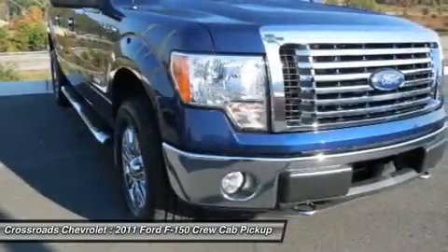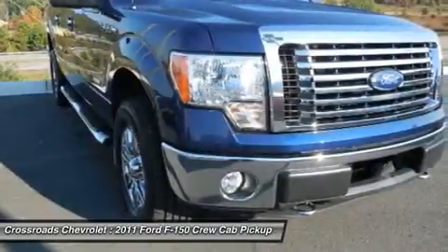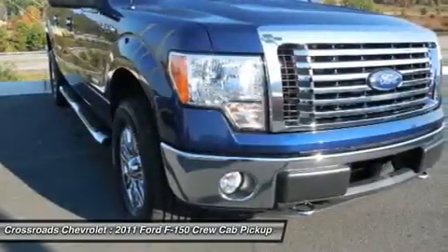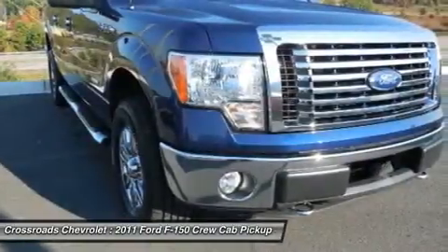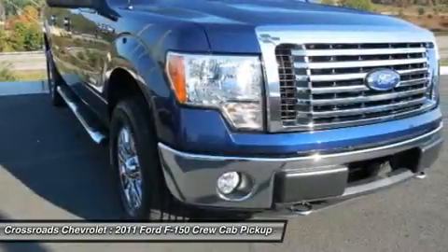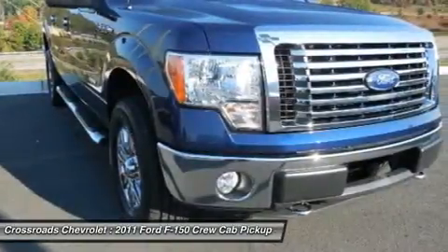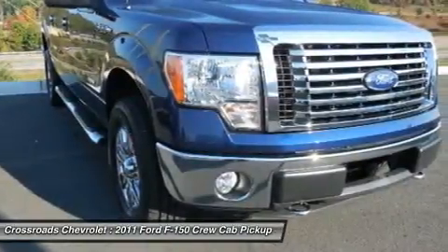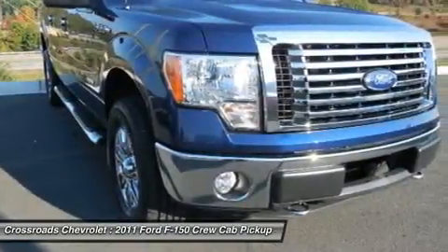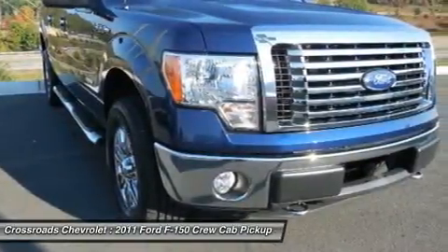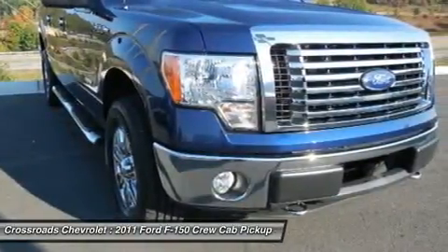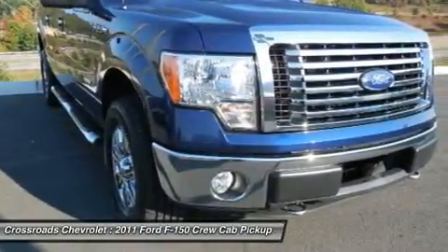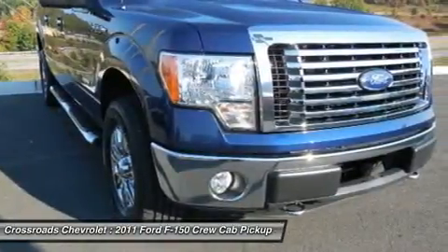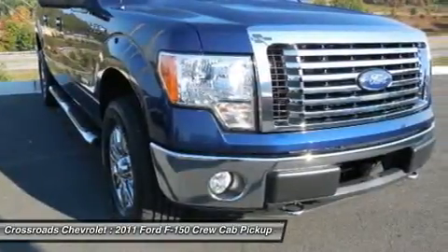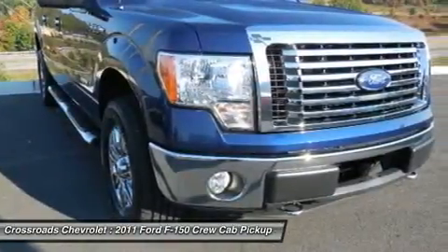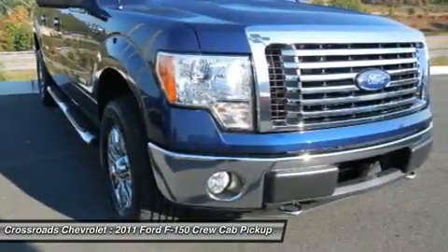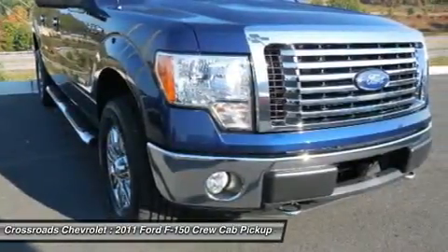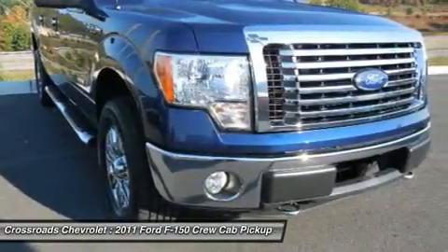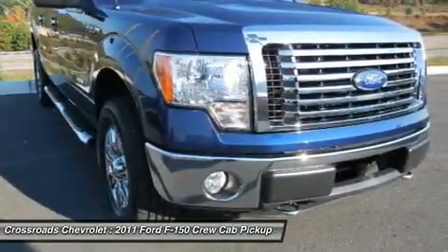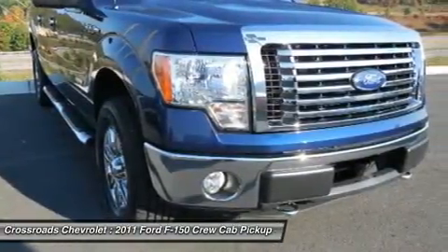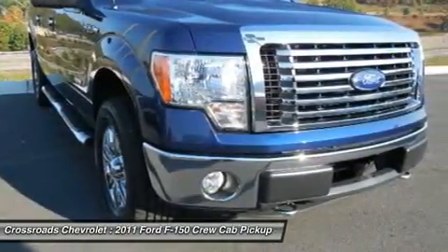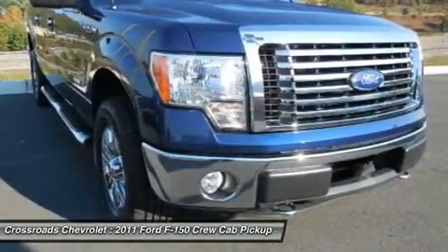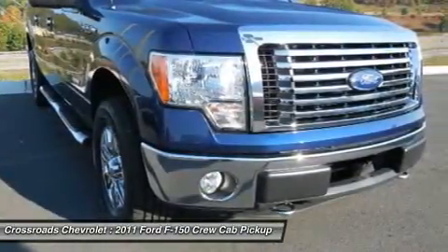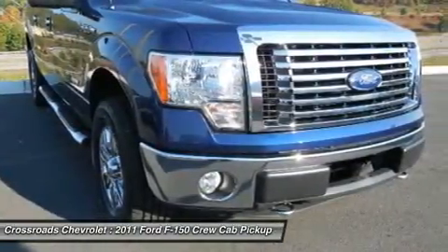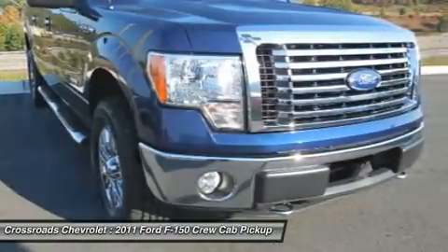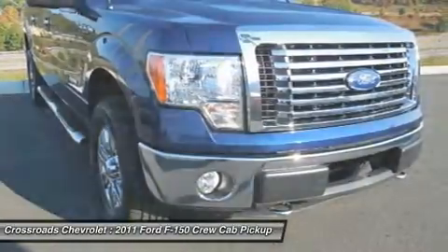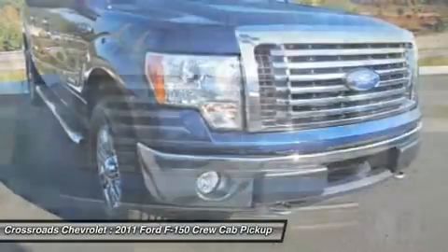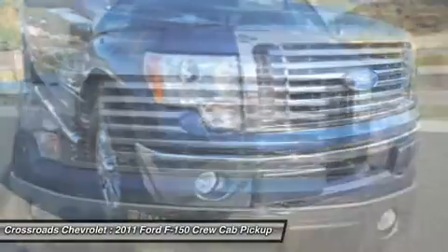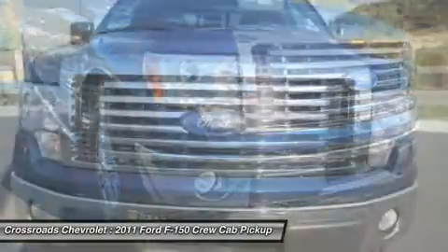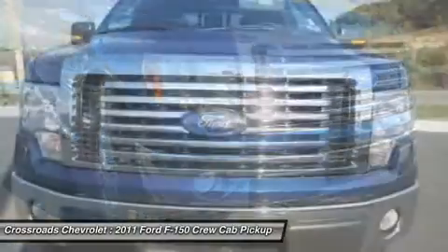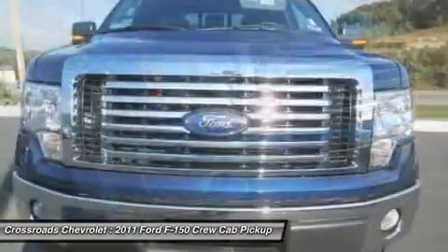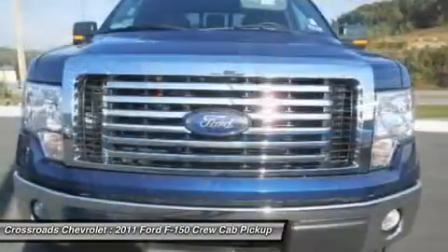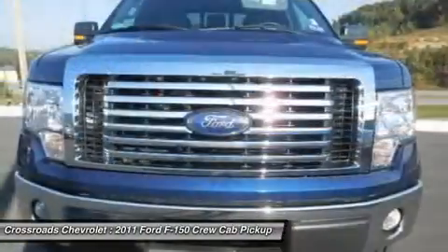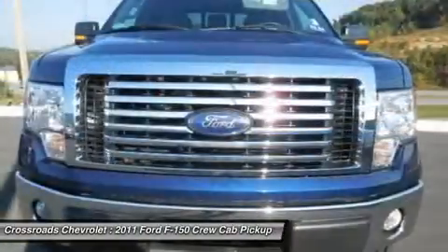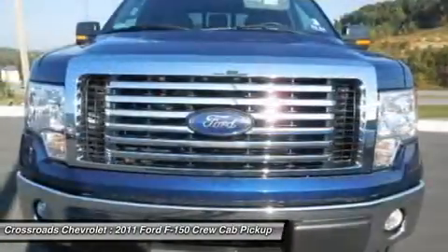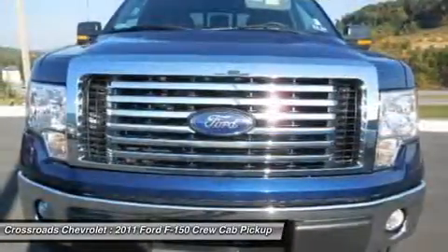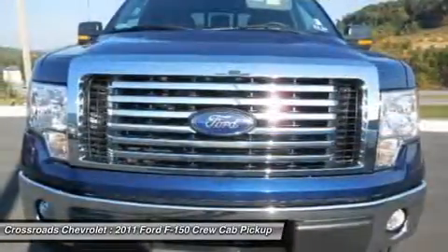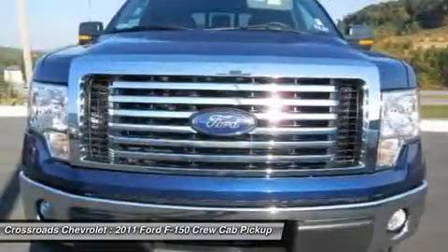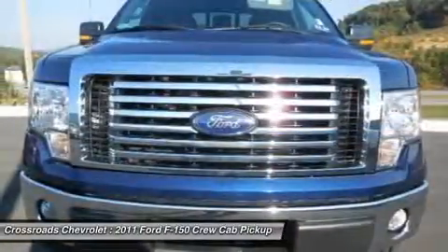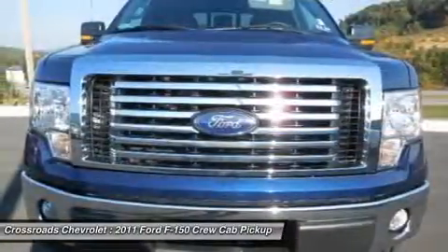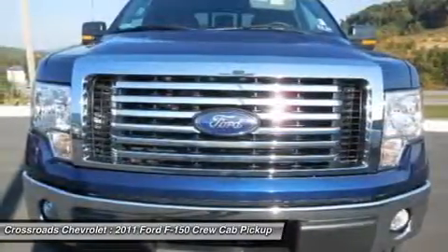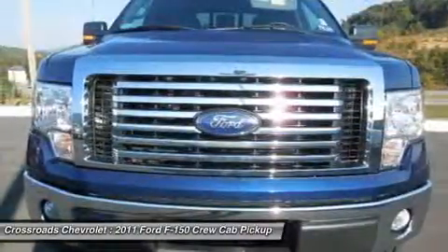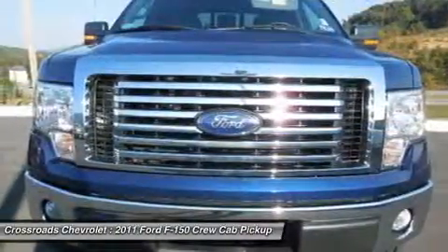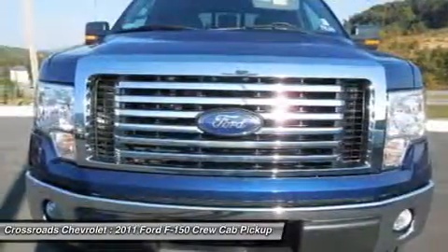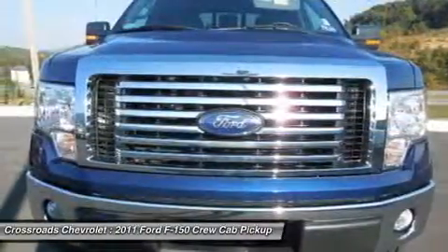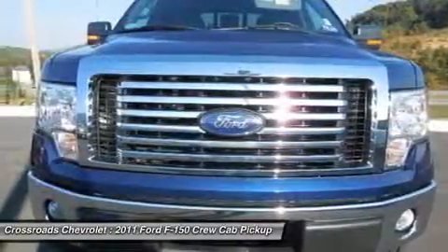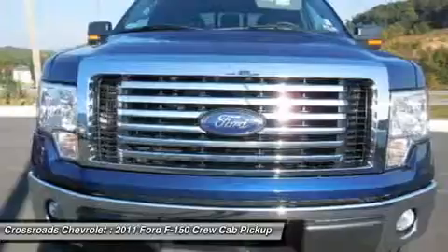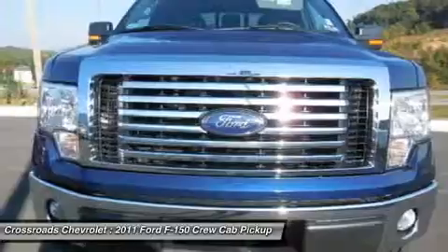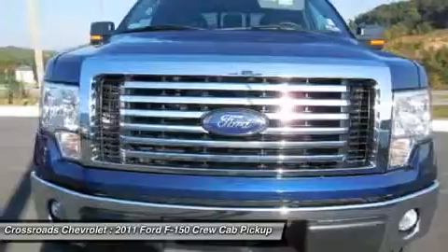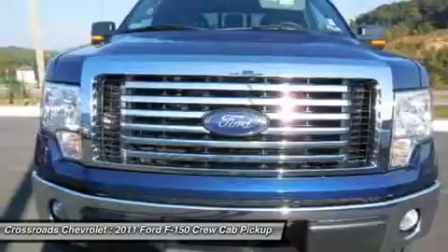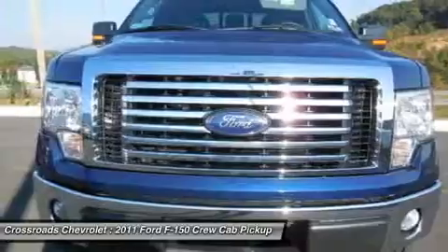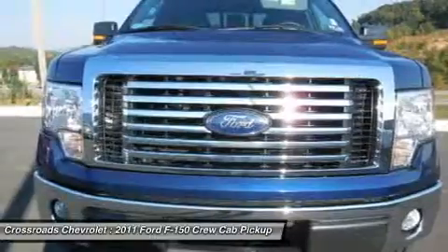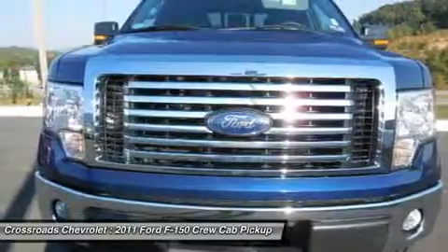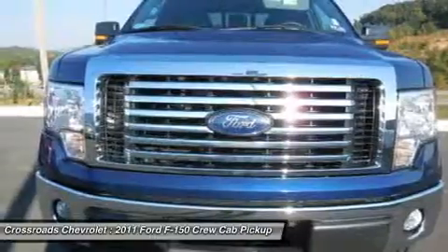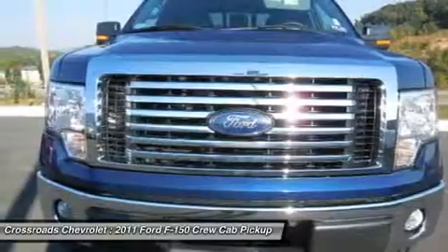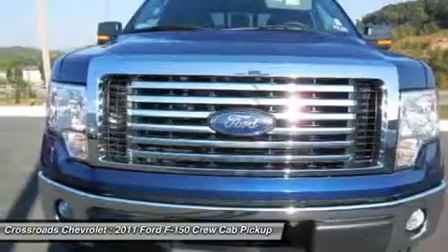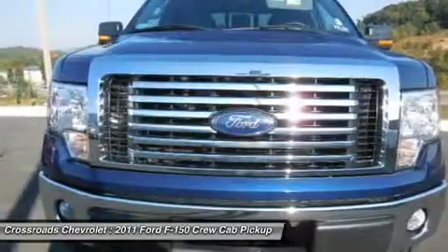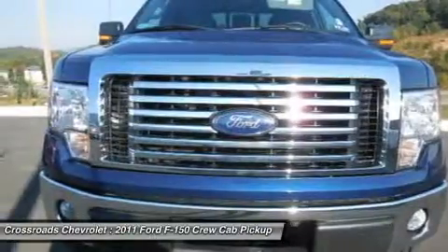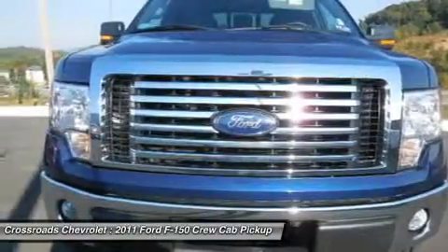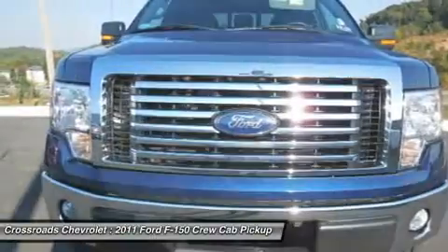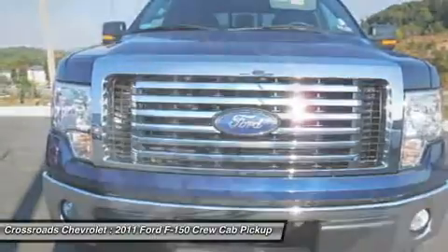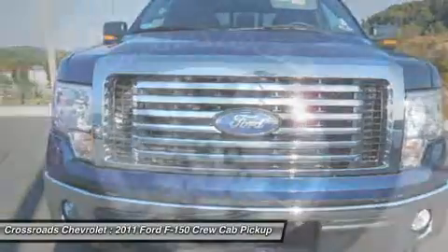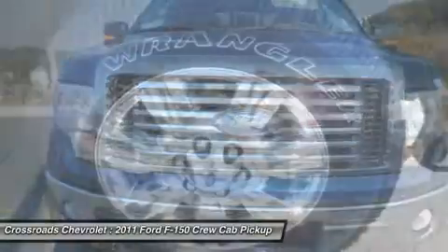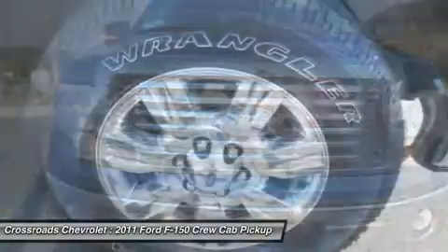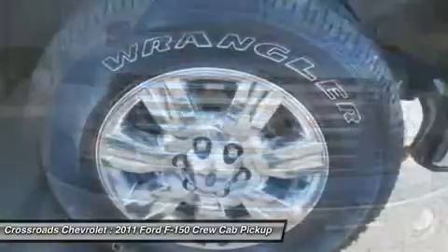Tires: front all-terrain tires, rear all-terrain tires, aluminum wheels, conventional spare tire.